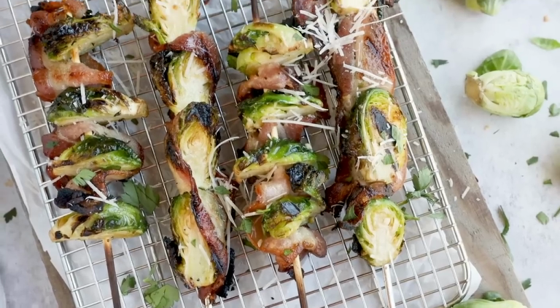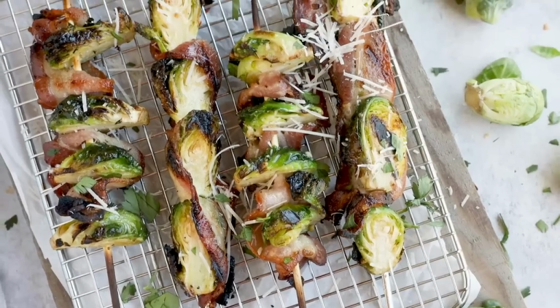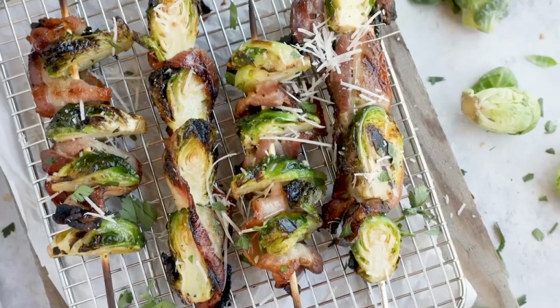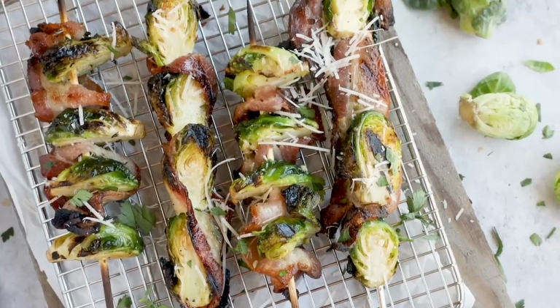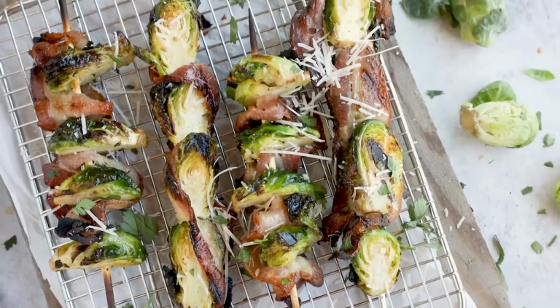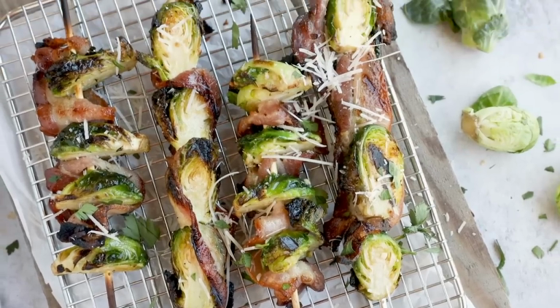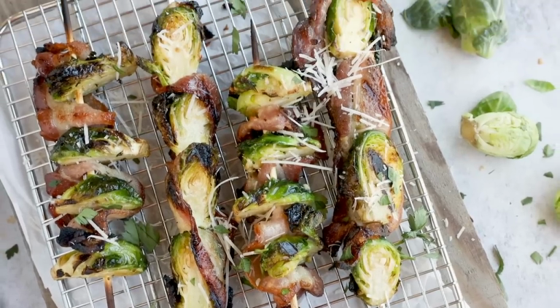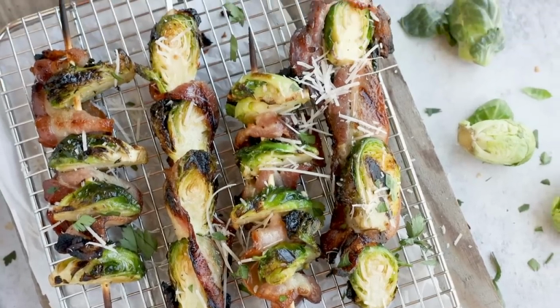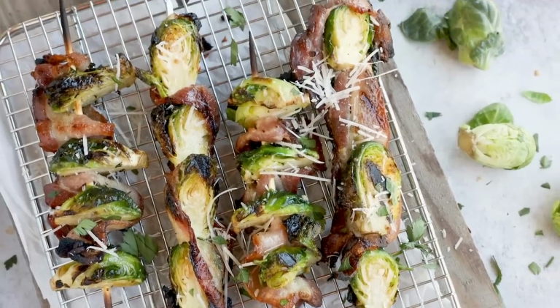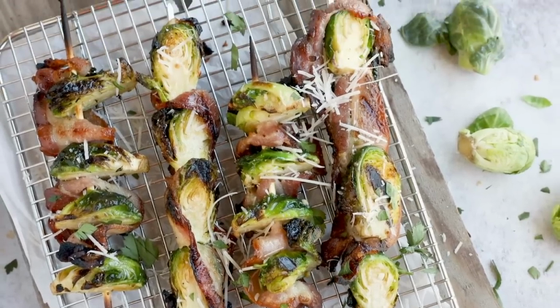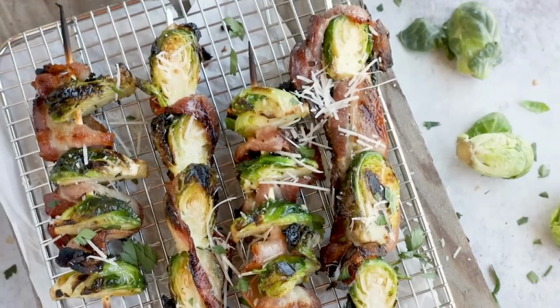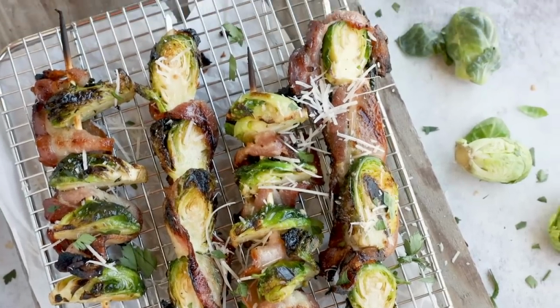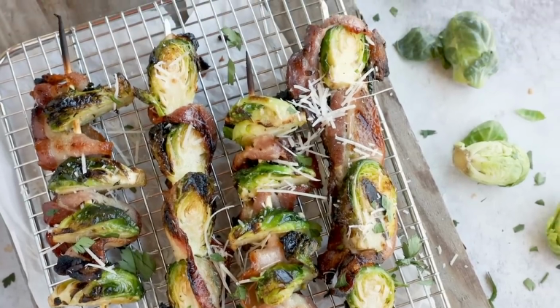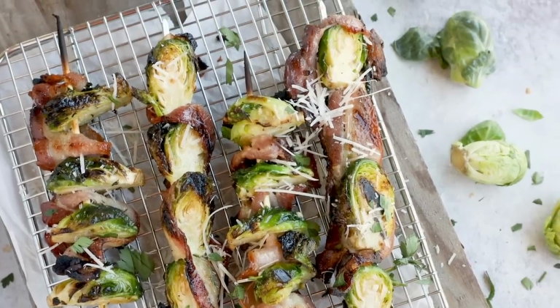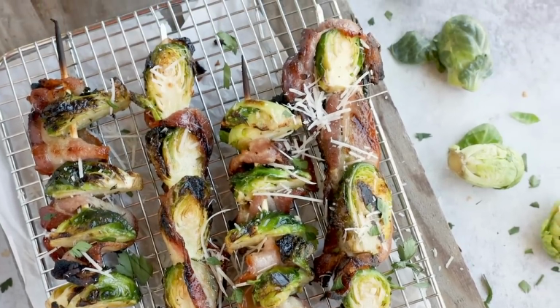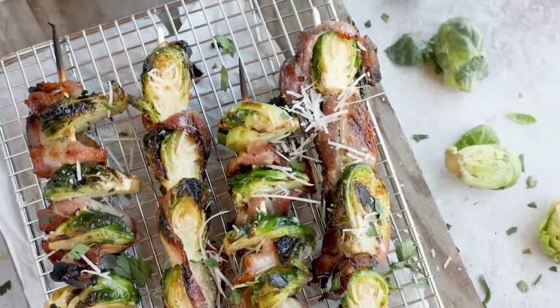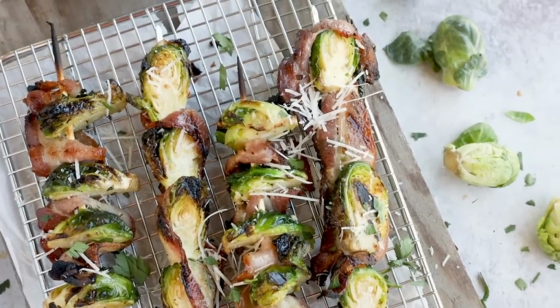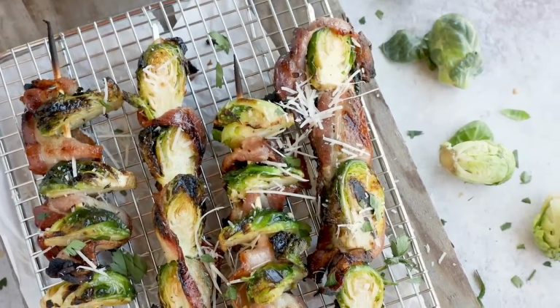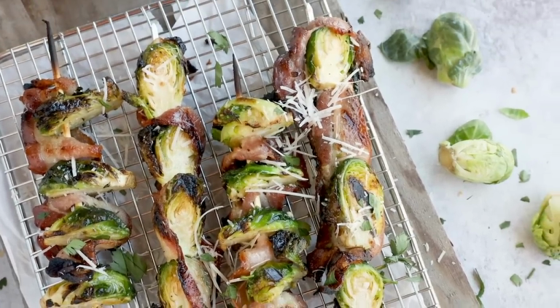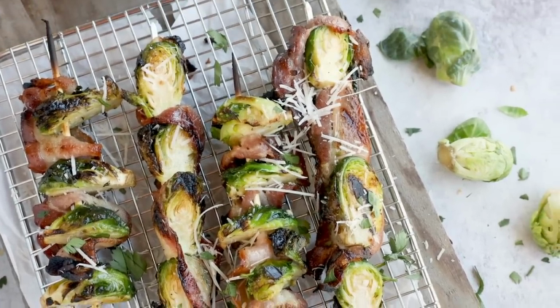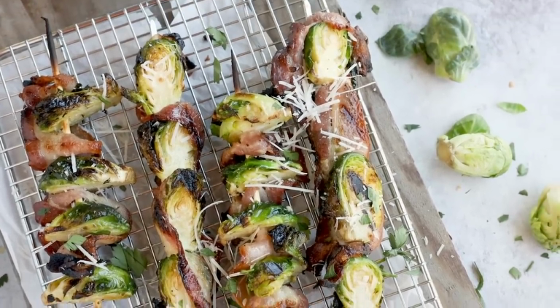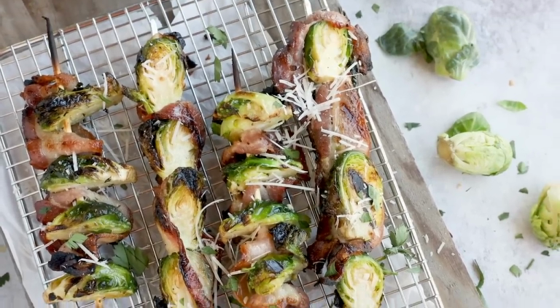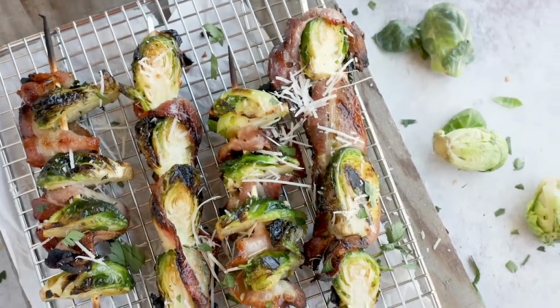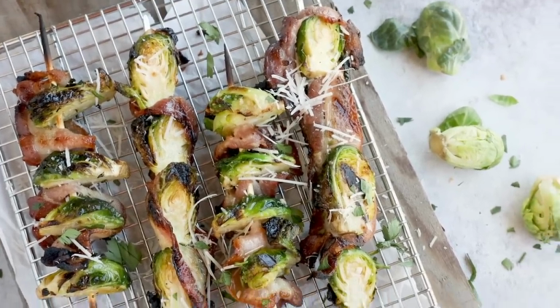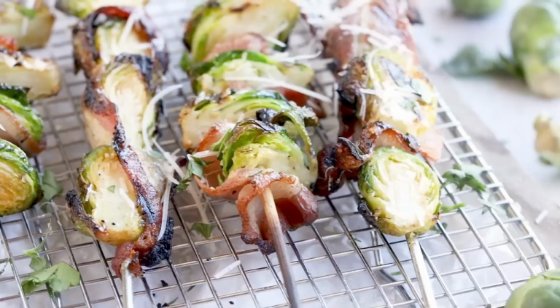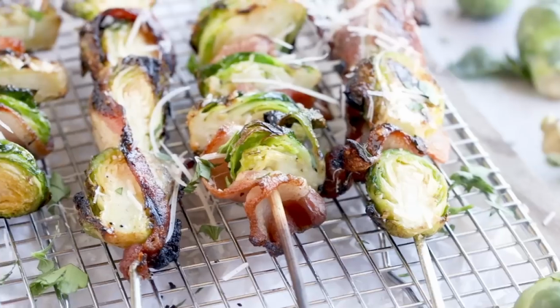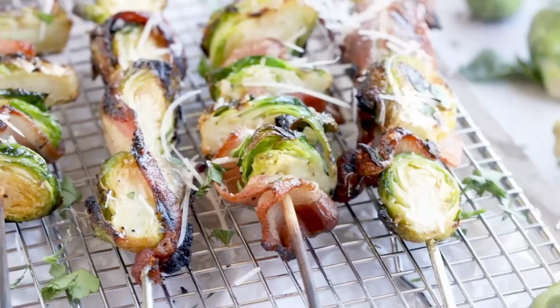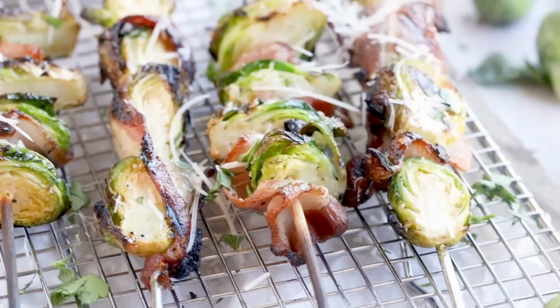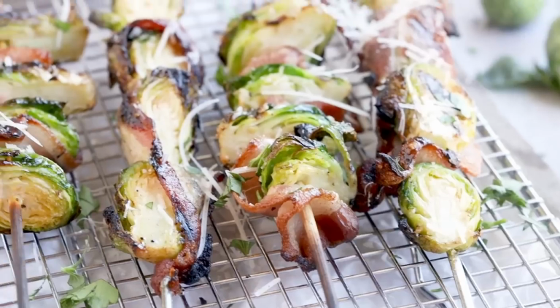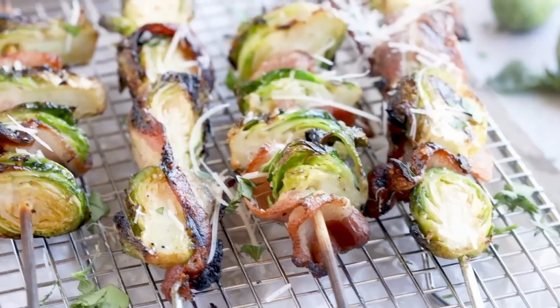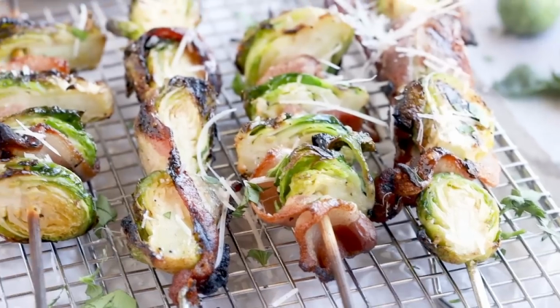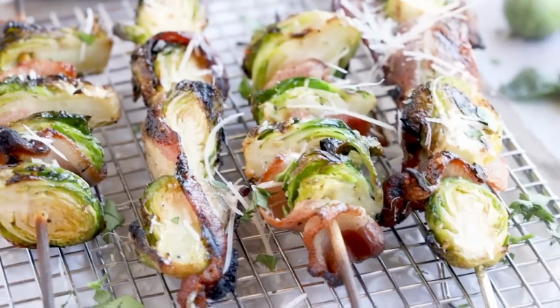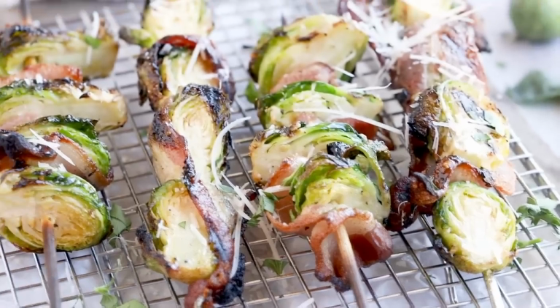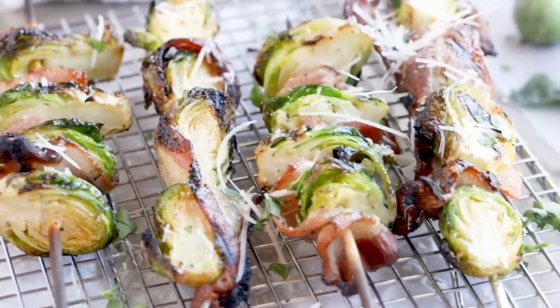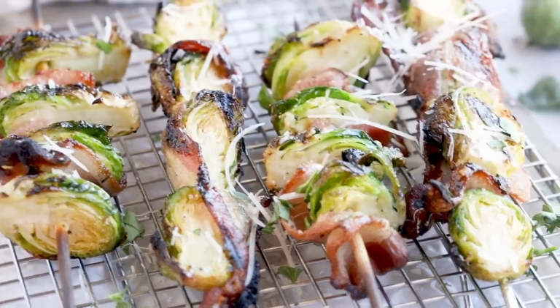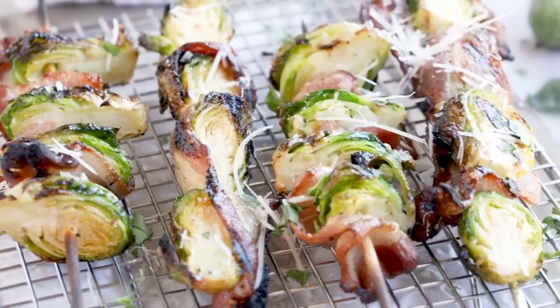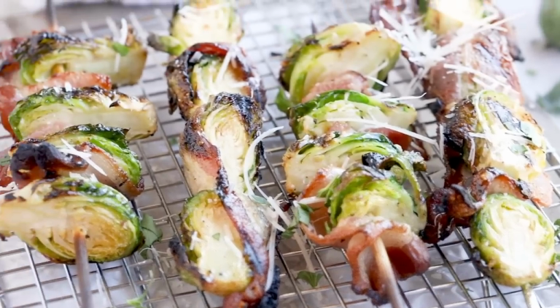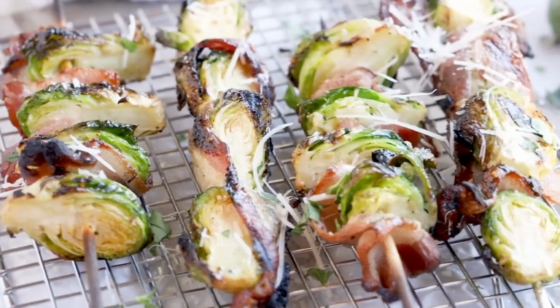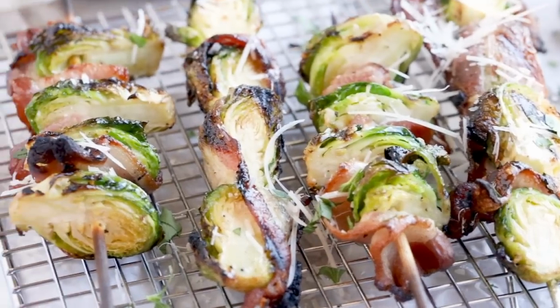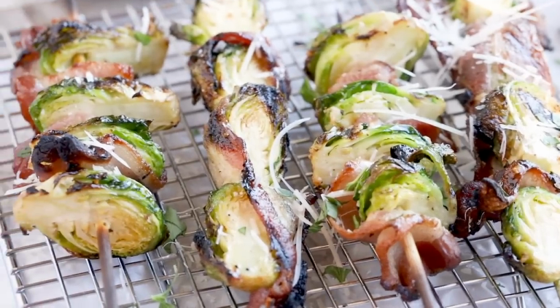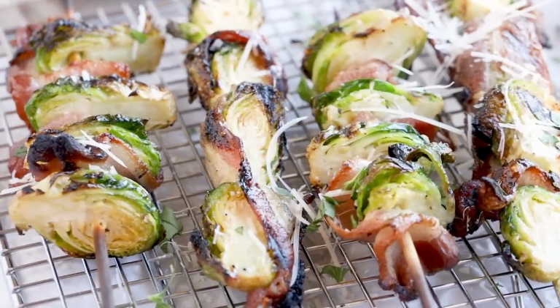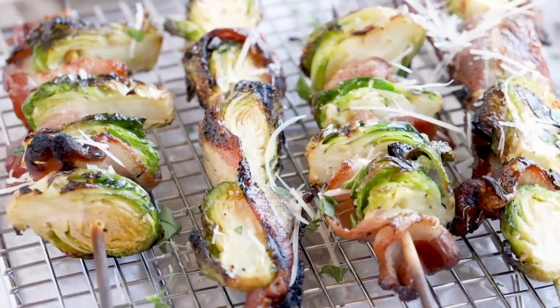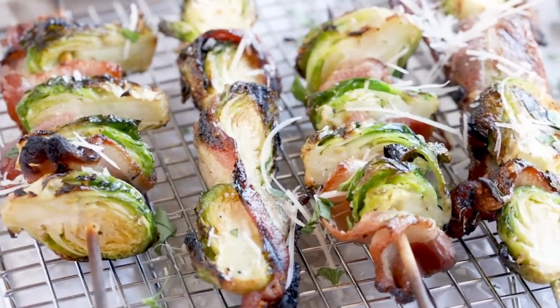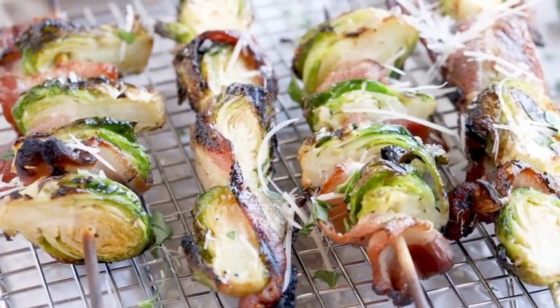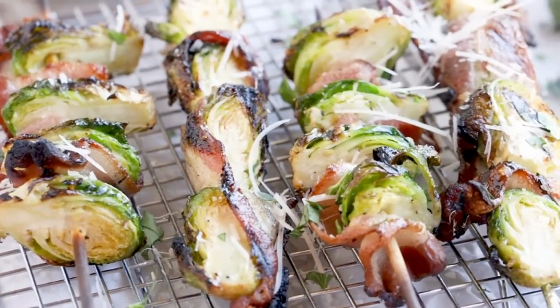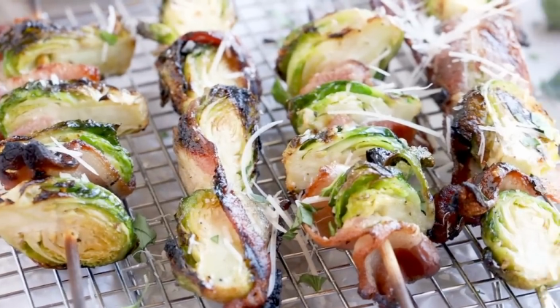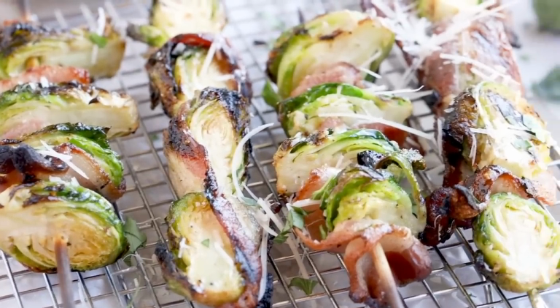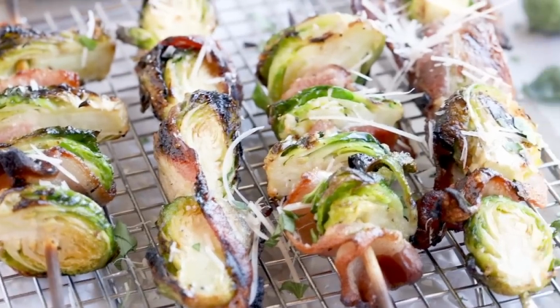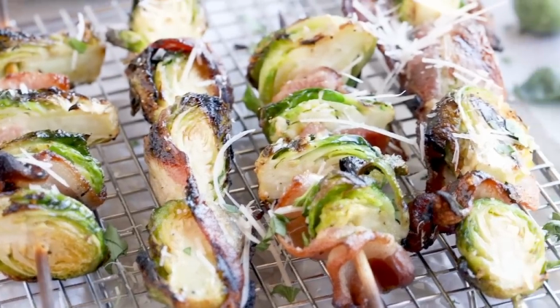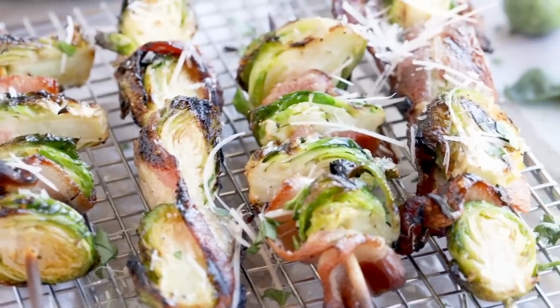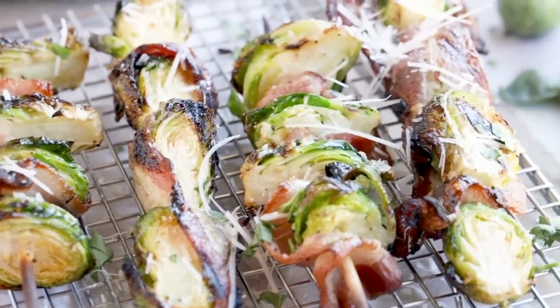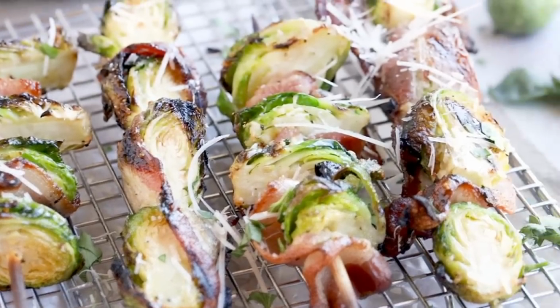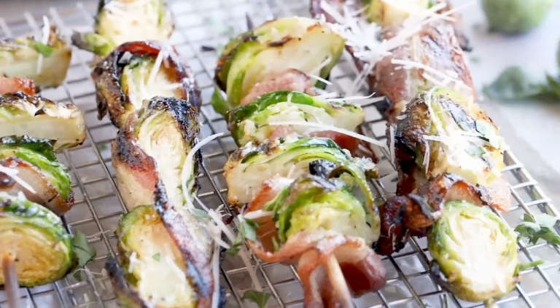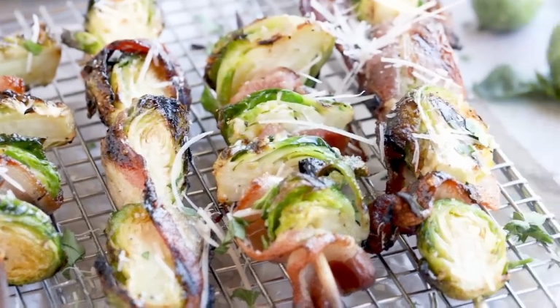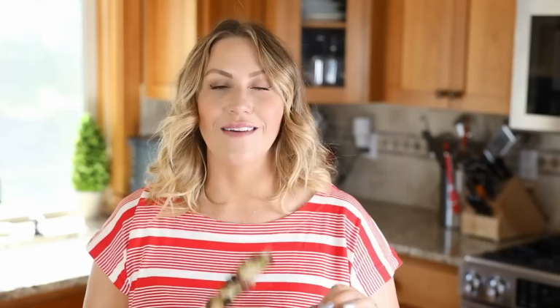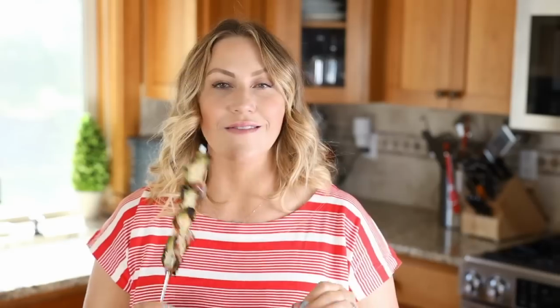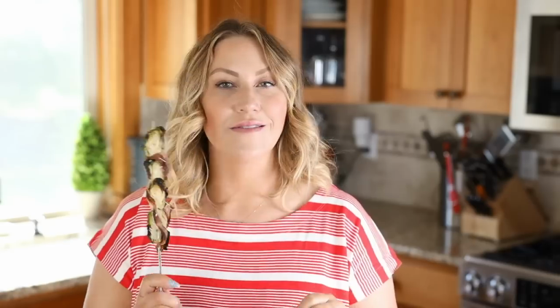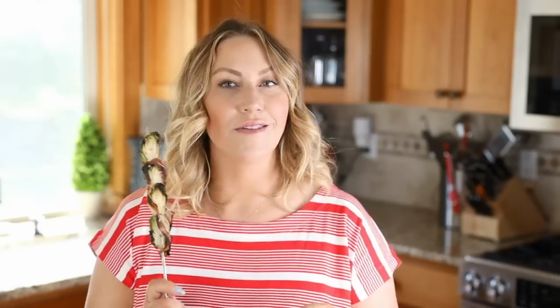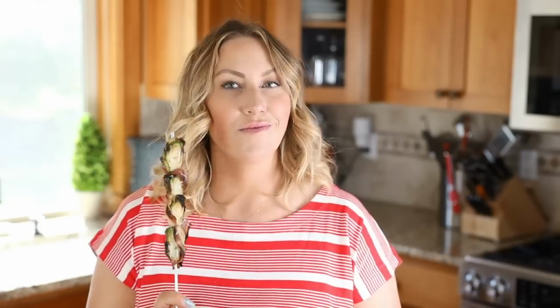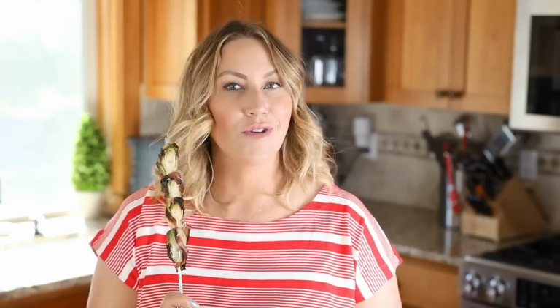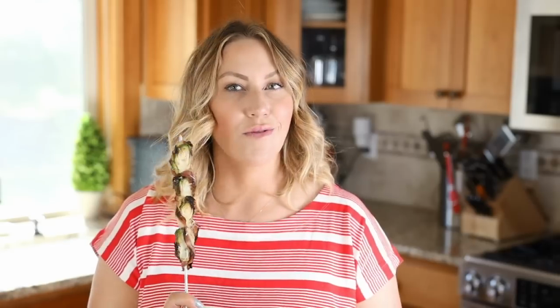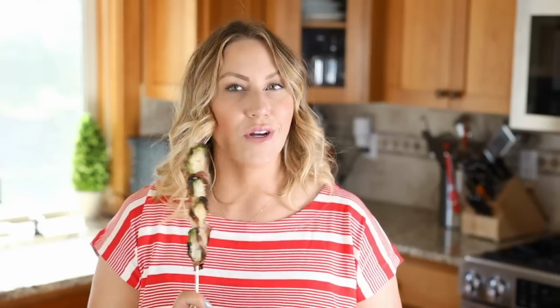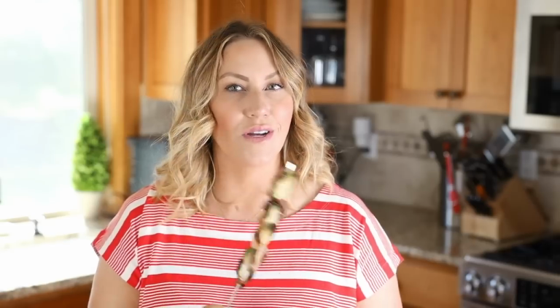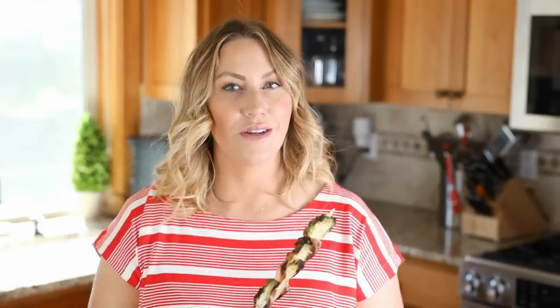This really is the only way I eat Brussels sprouts — when they're wrapped in bacon, they're so crispy, juicy, and so, so good.